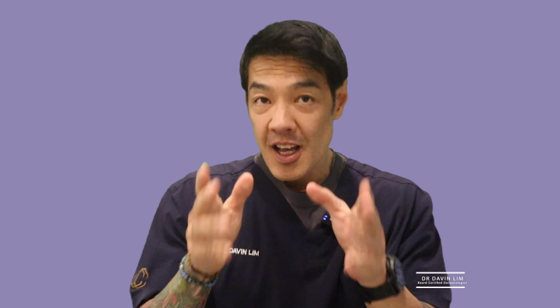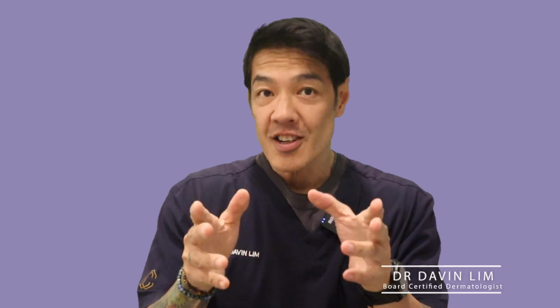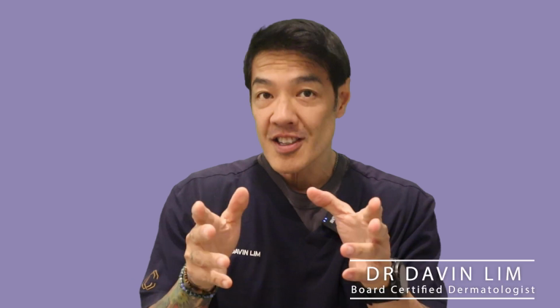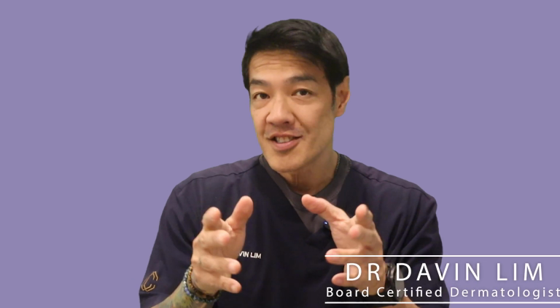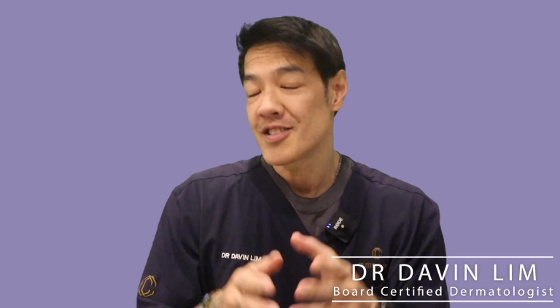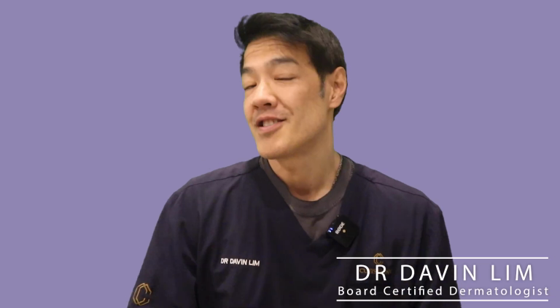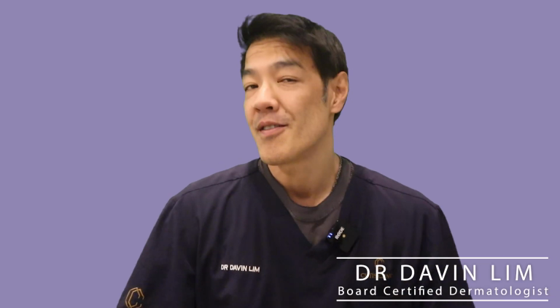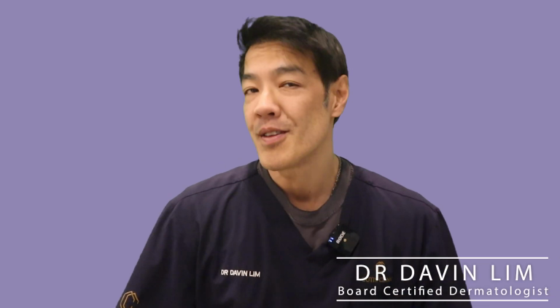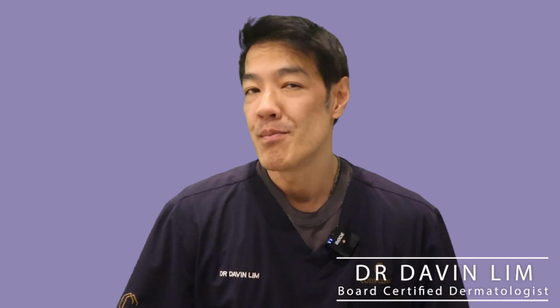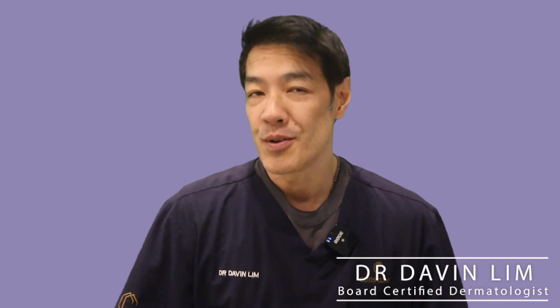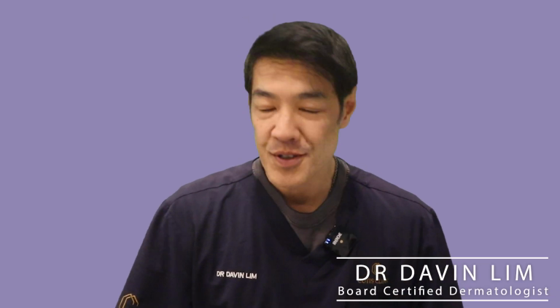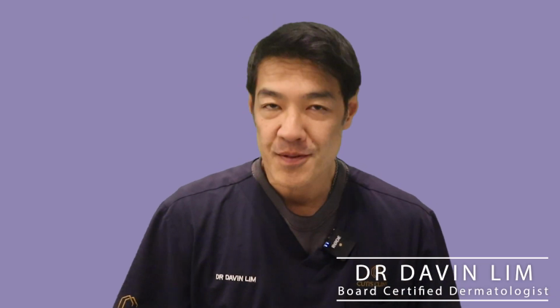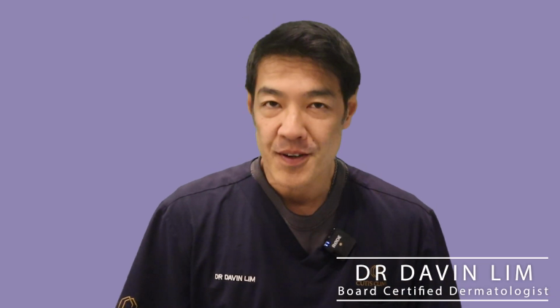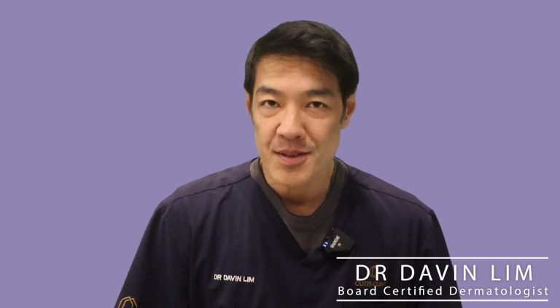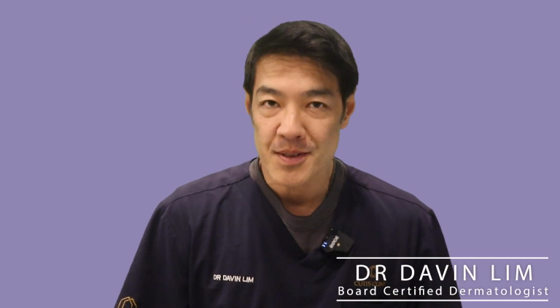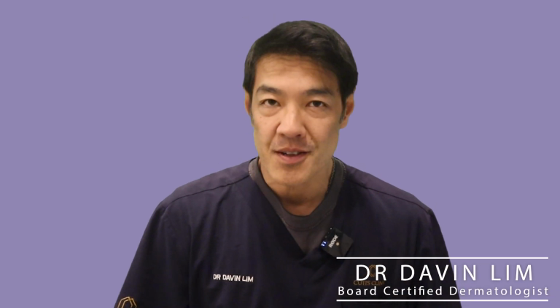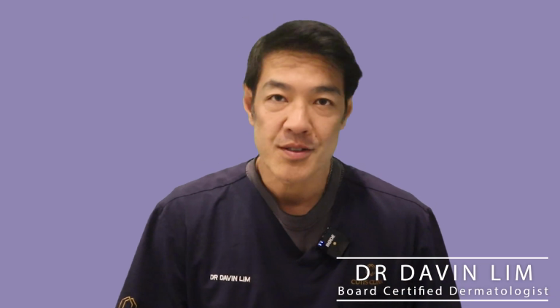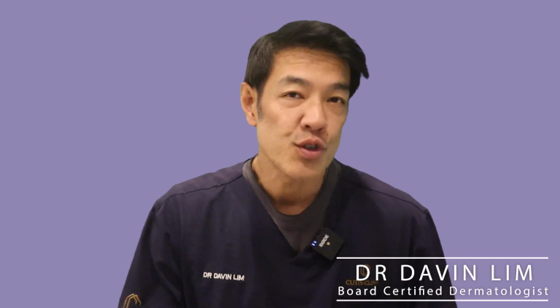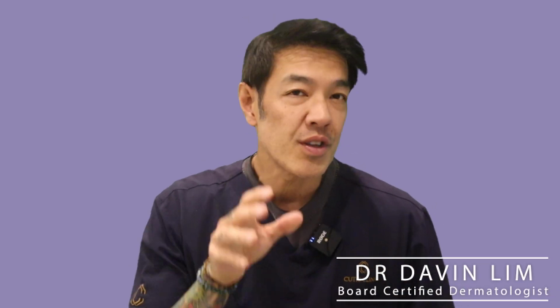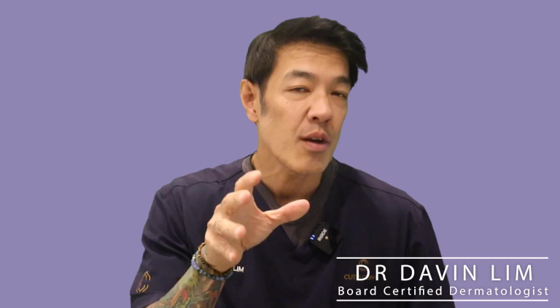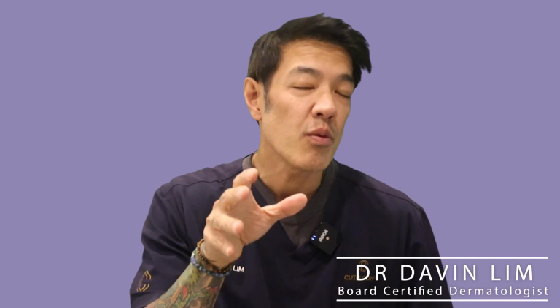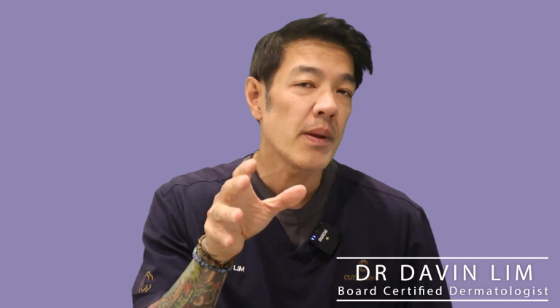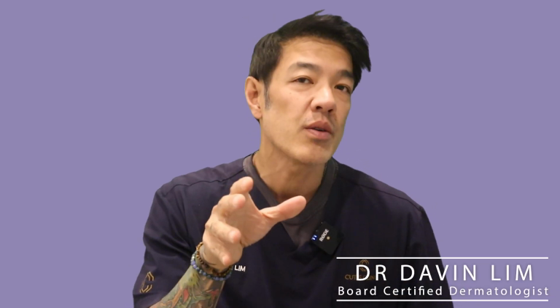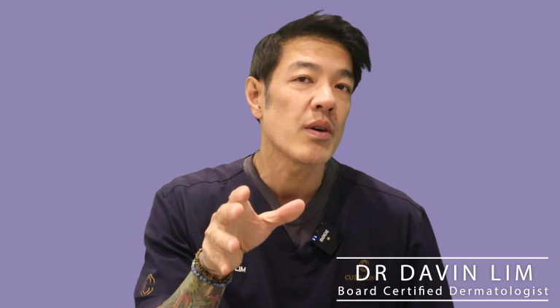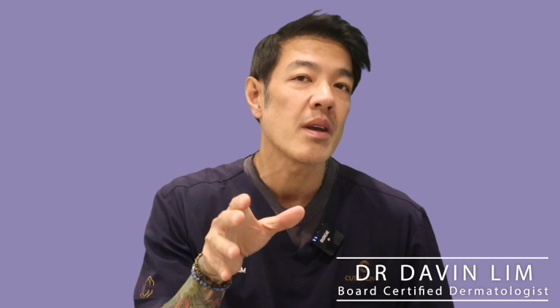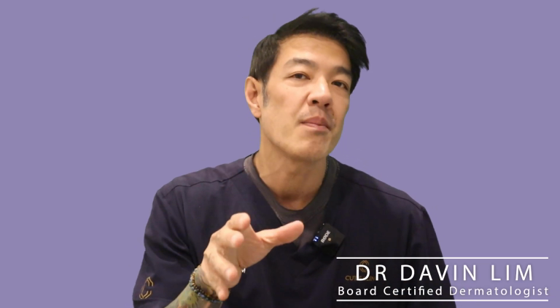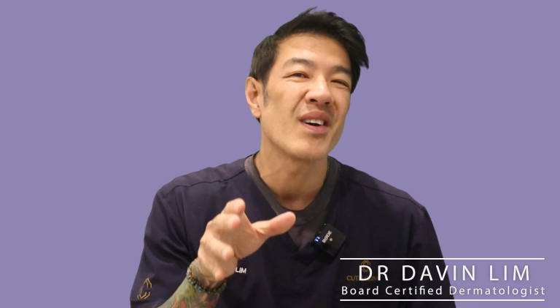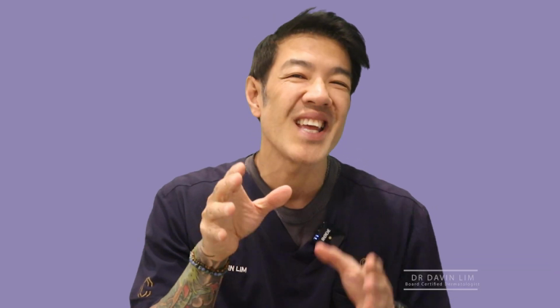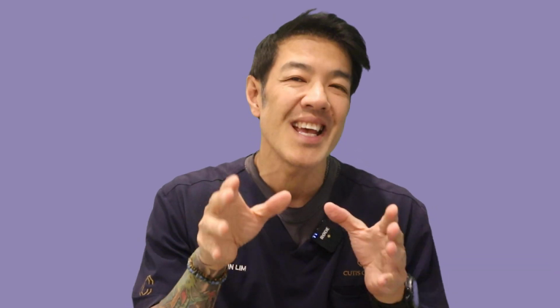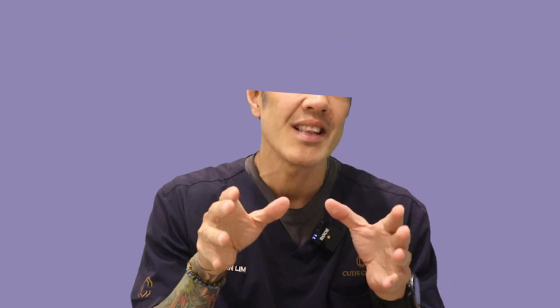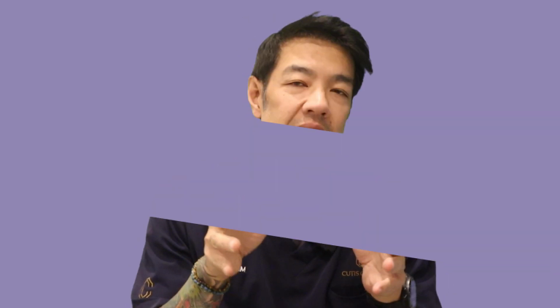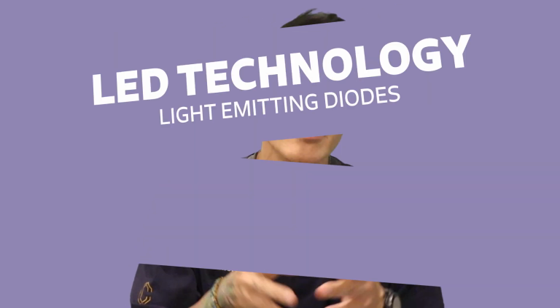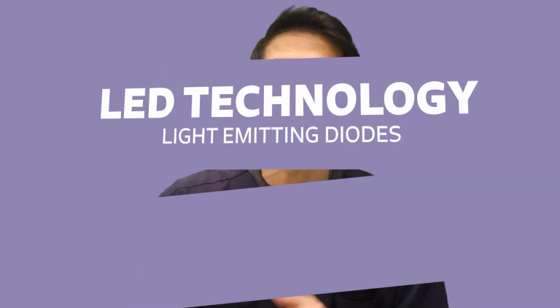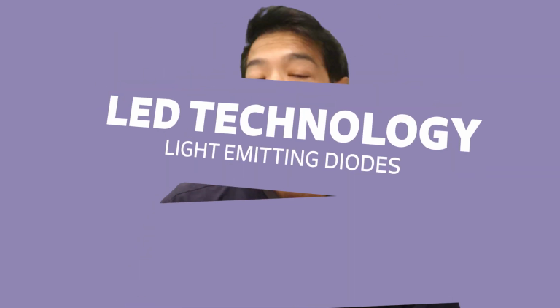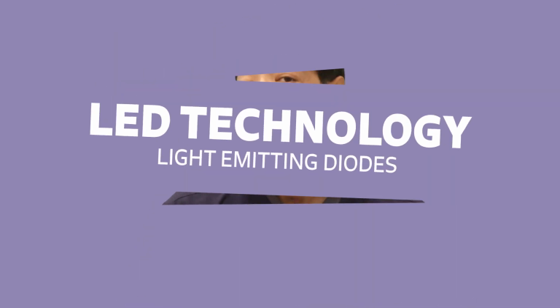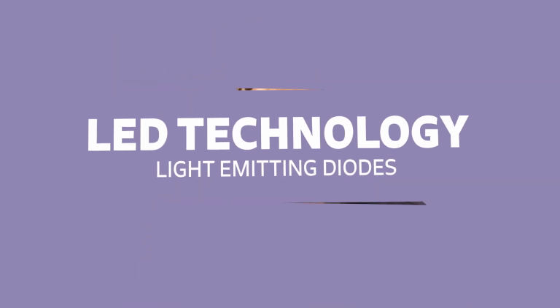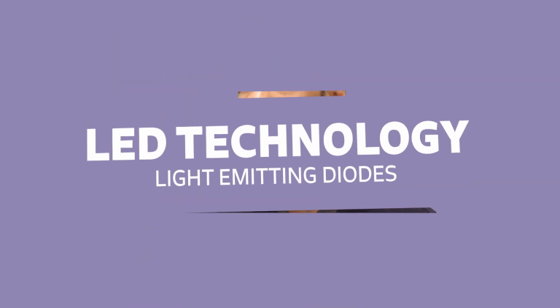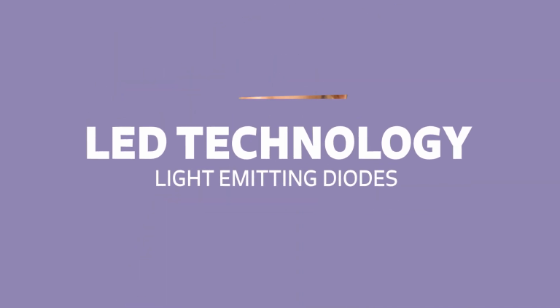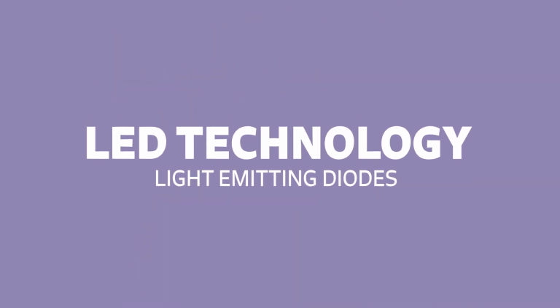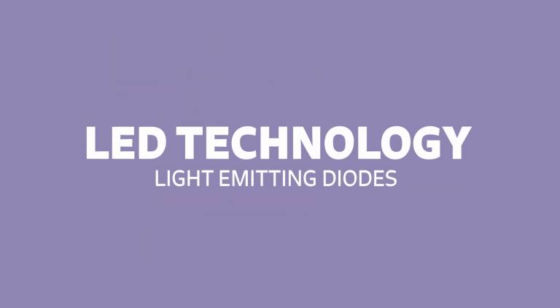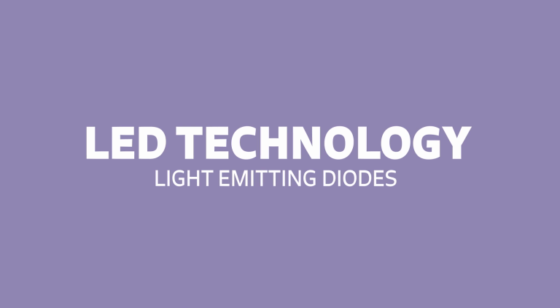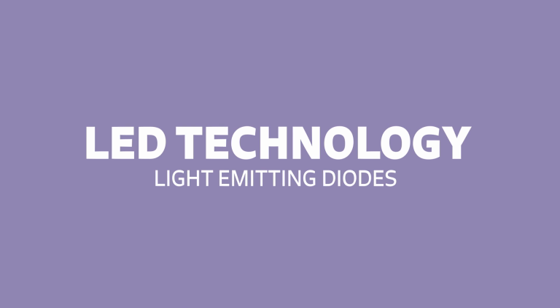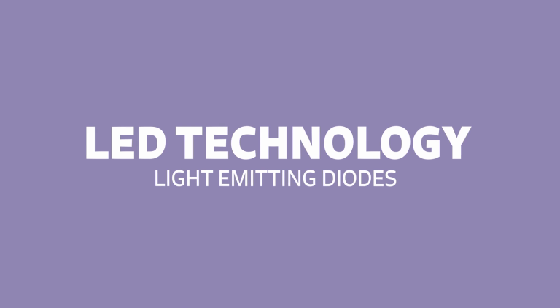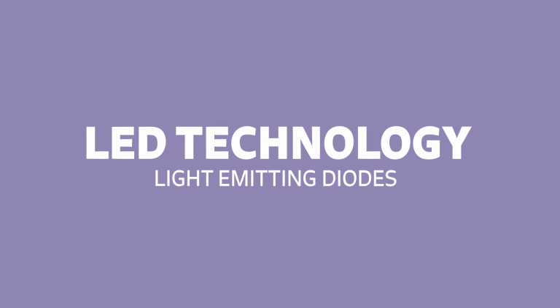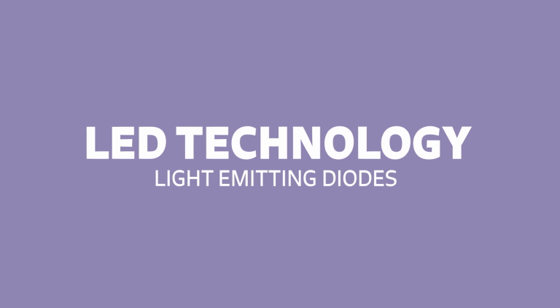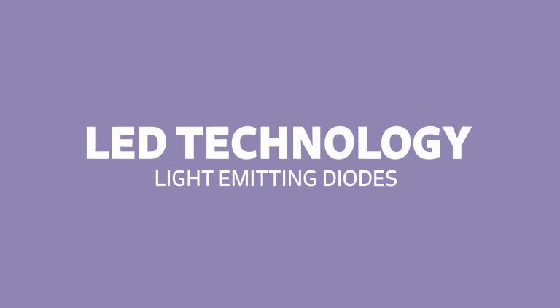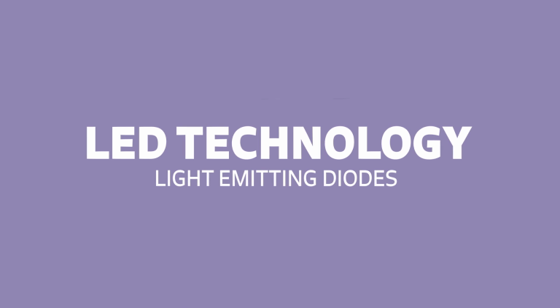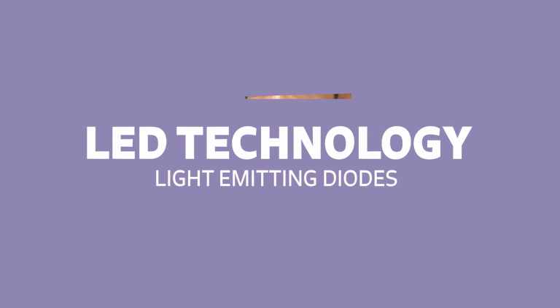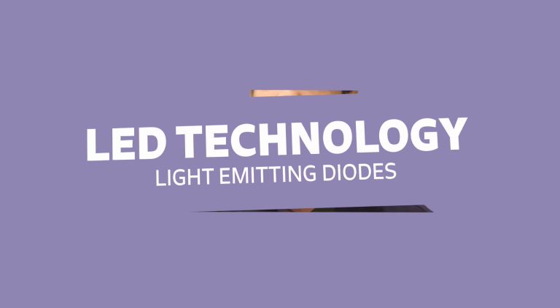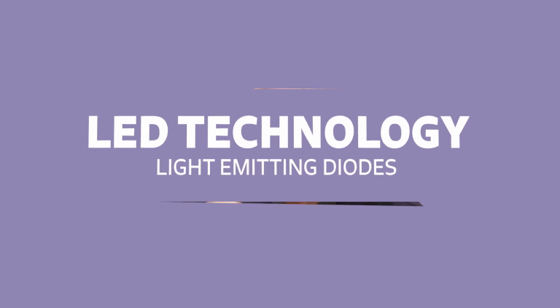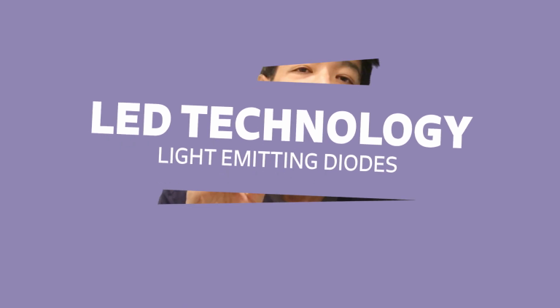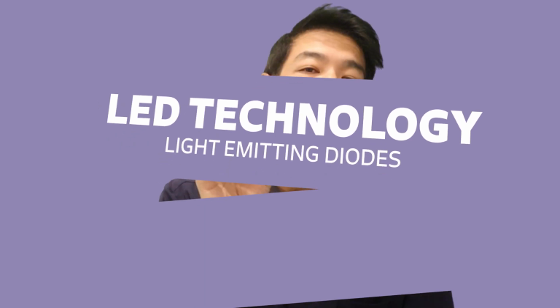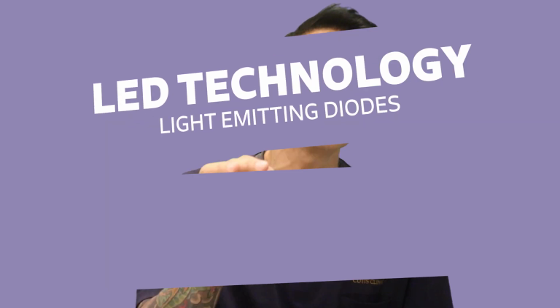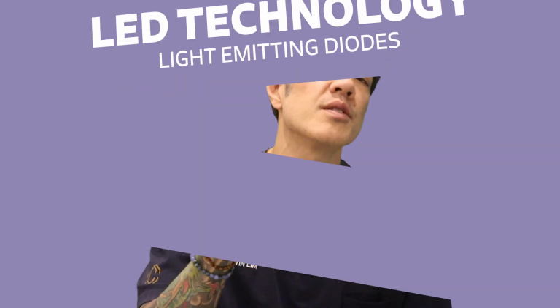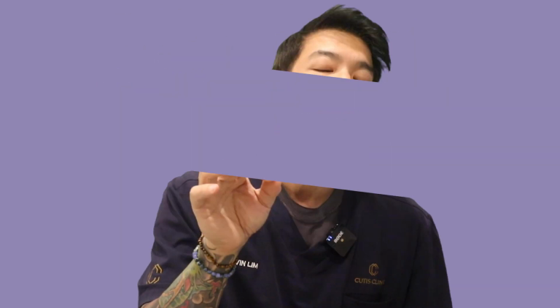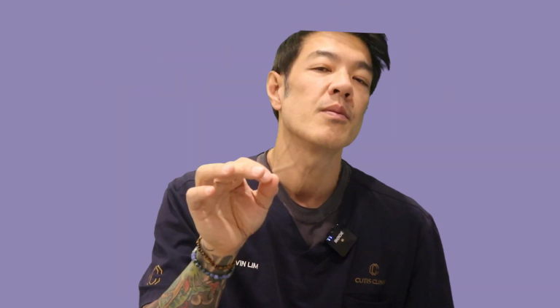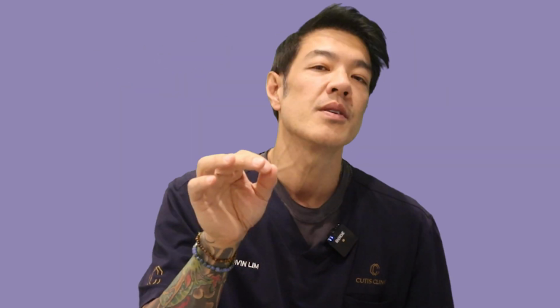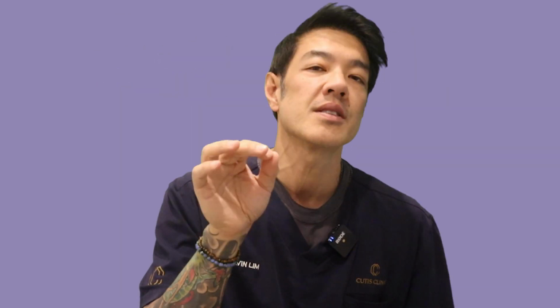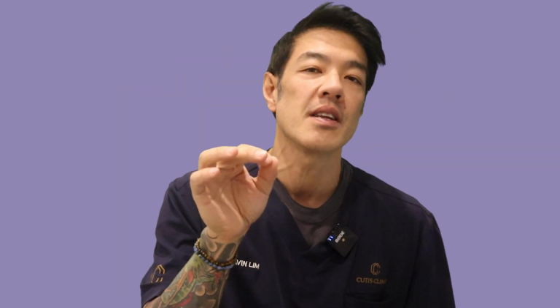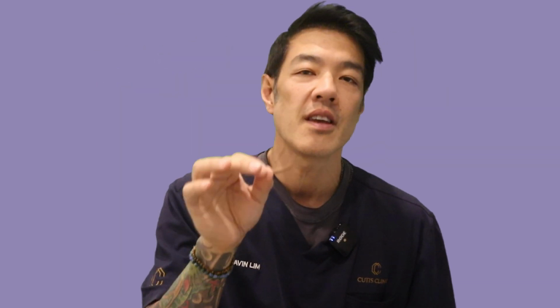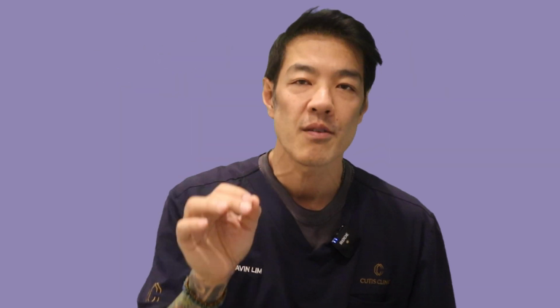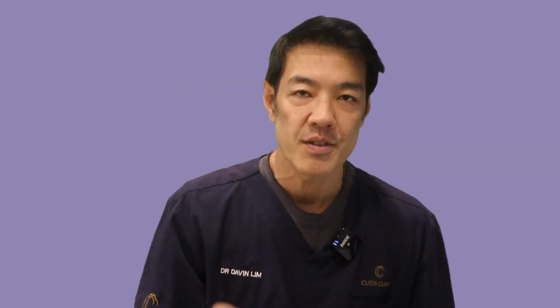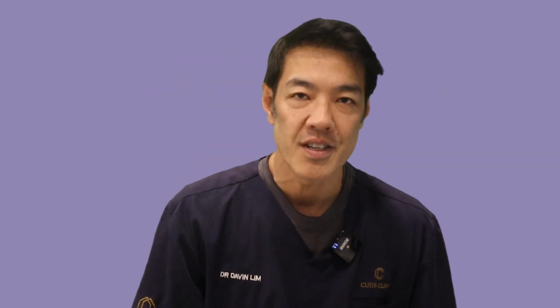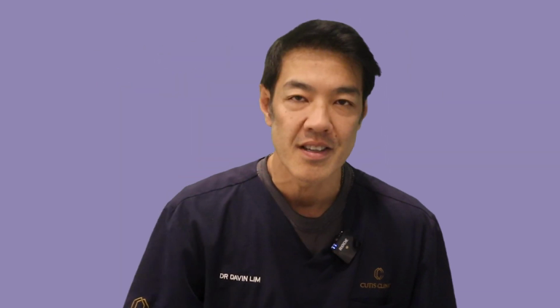Hey guys, Dr. Dablin, Board Certified Dermatologist. Today we'll be talking about LED or Light Emitting Diode technology and how it can transform your skincare routine.